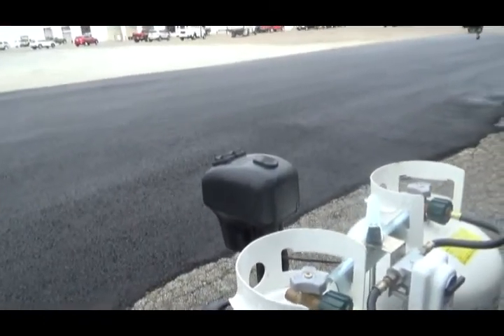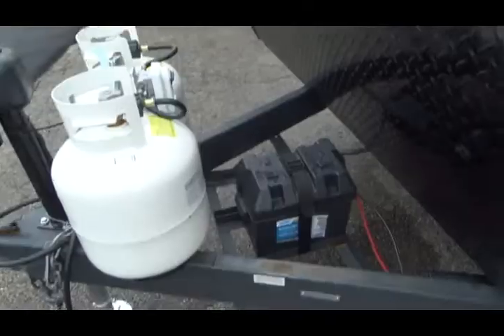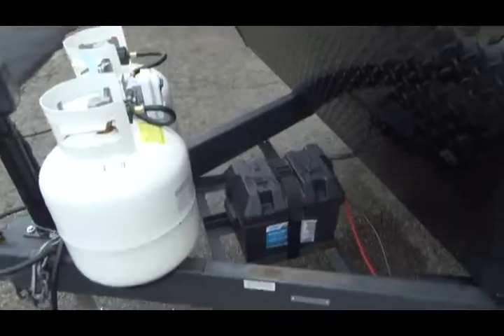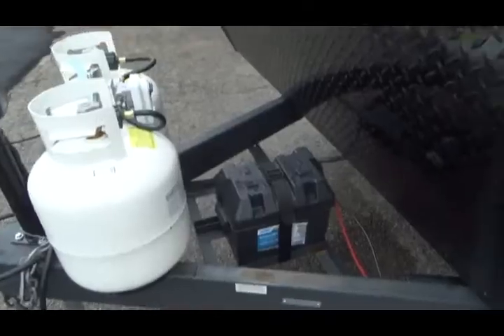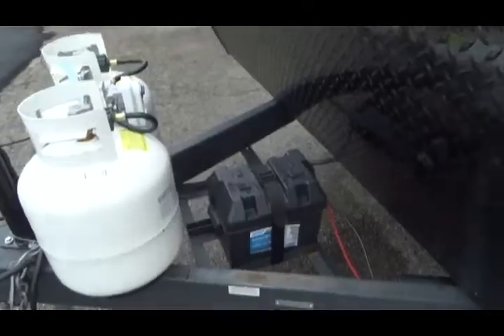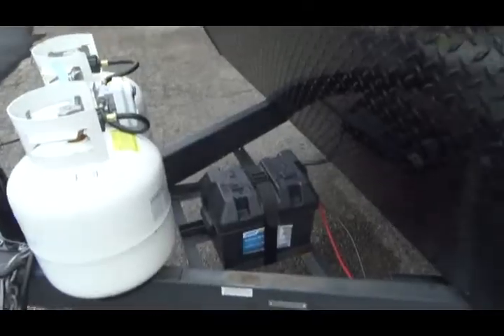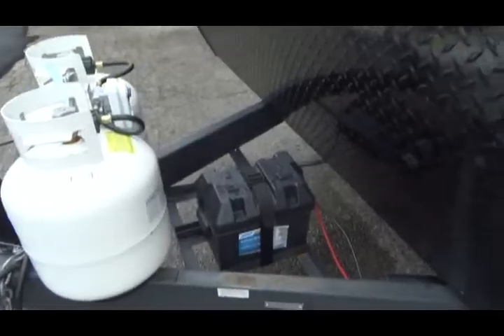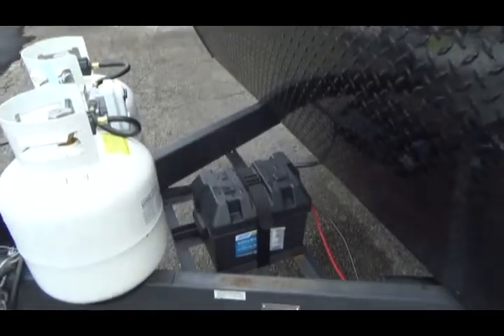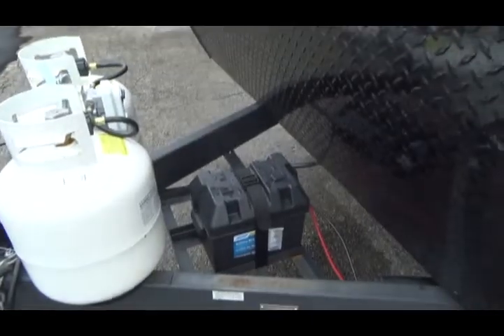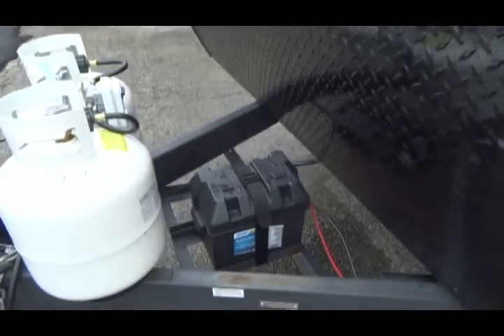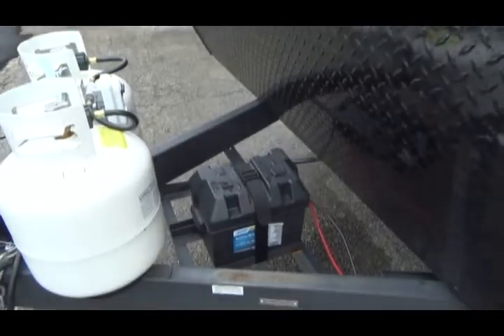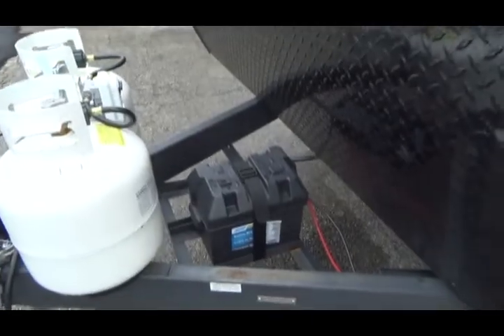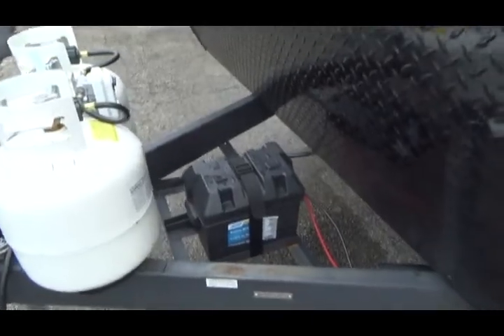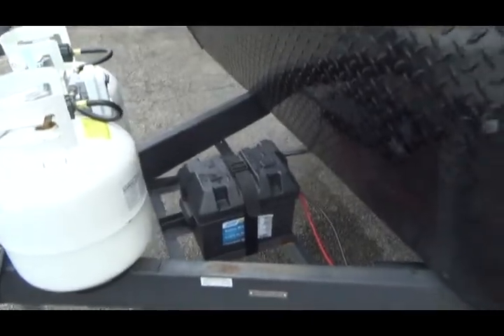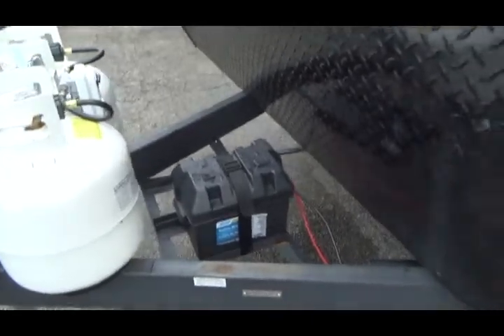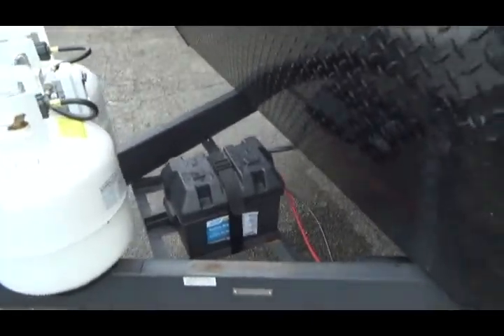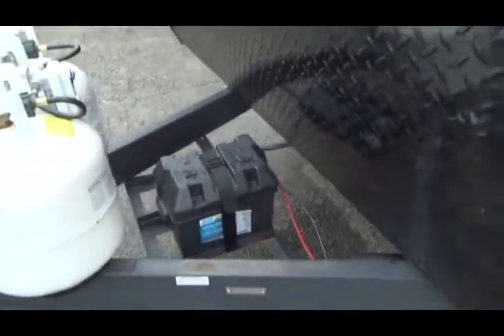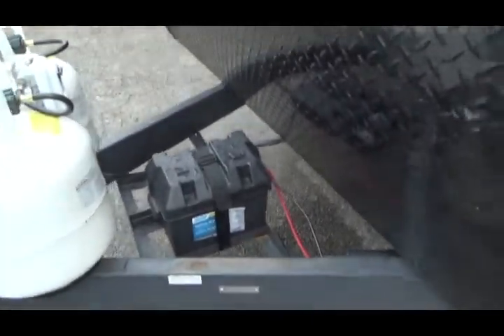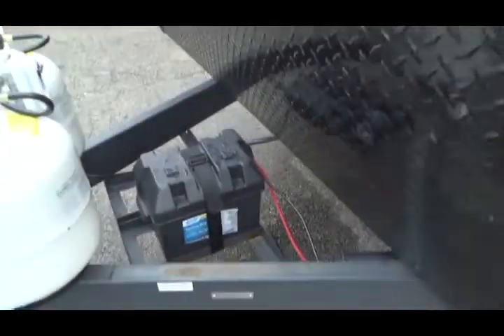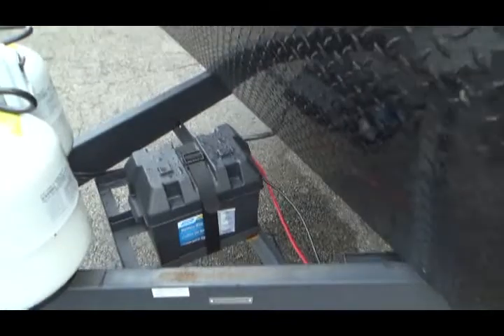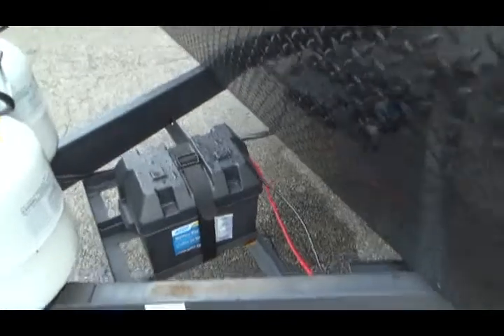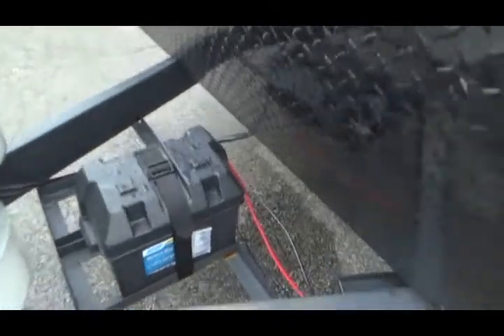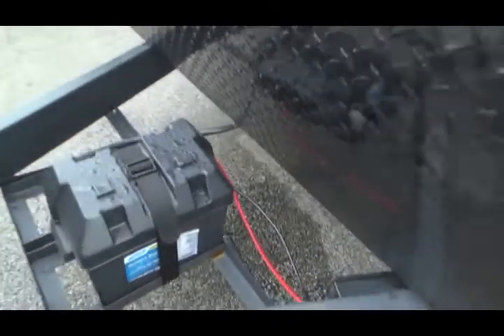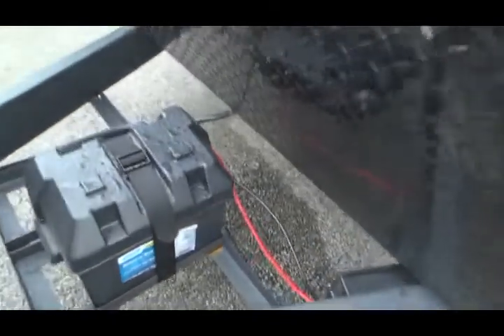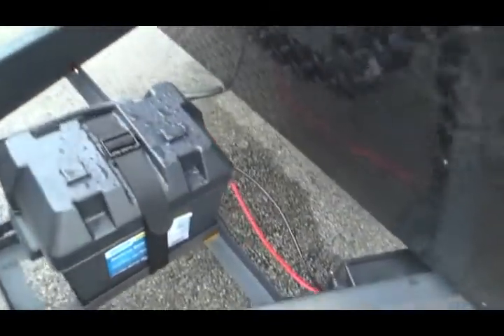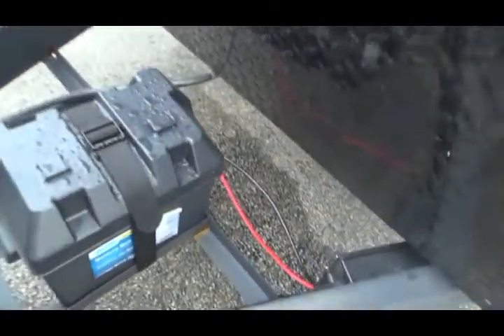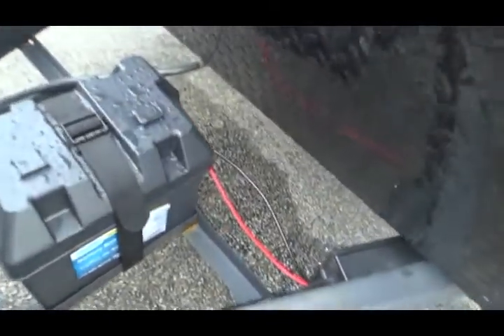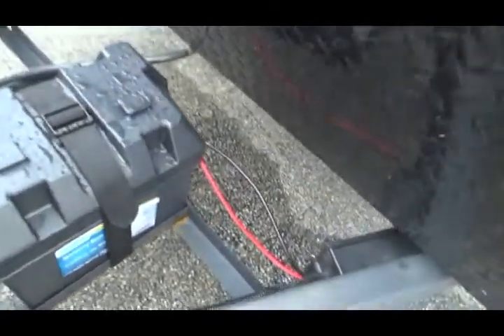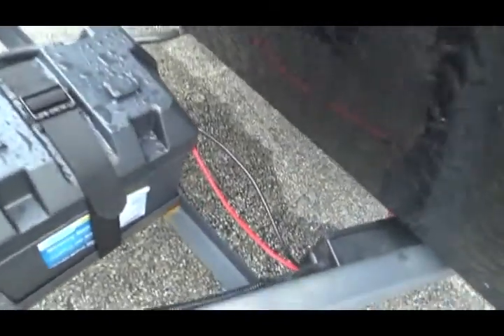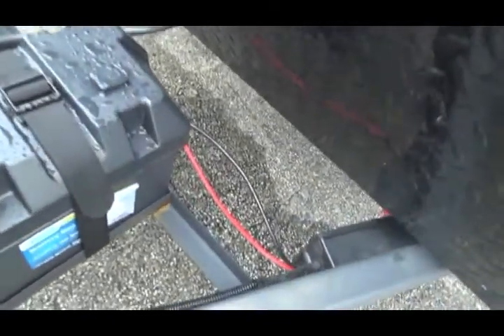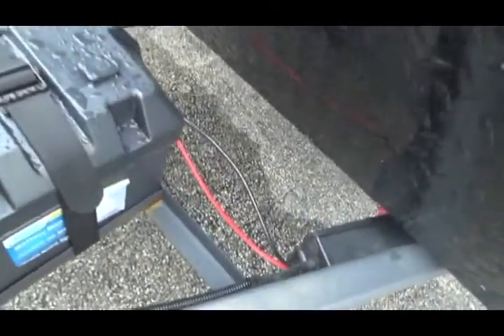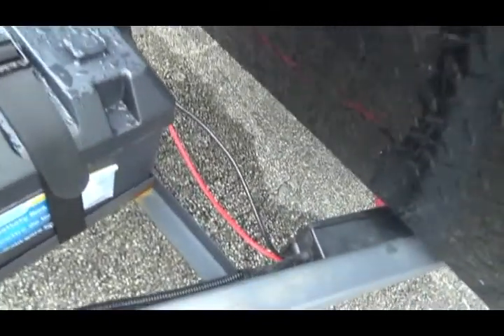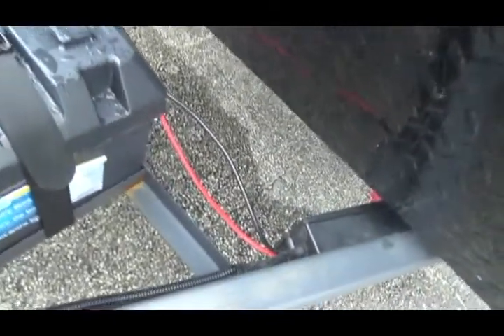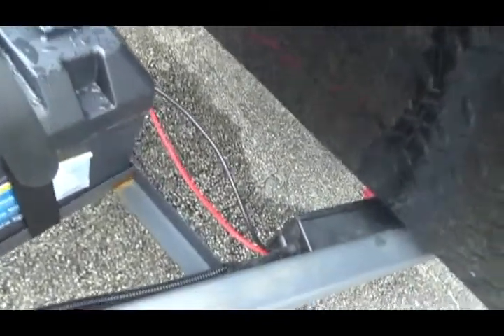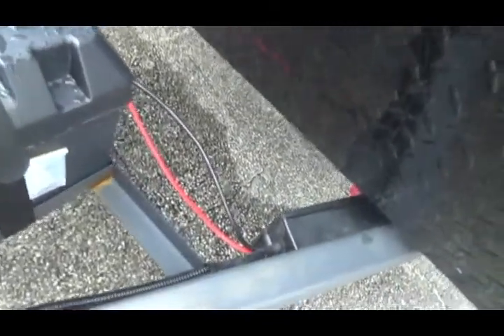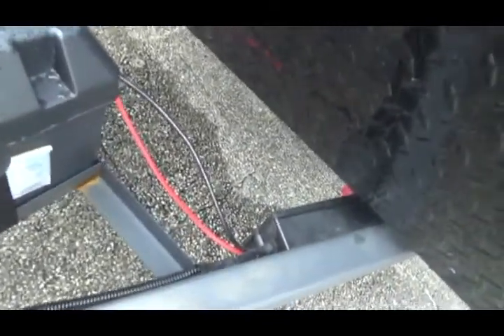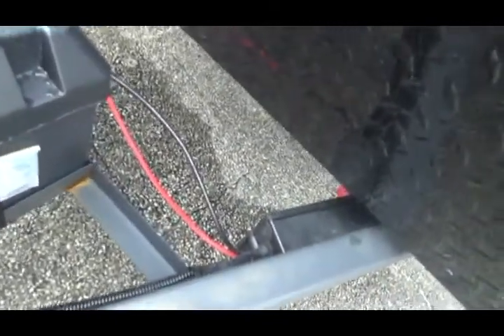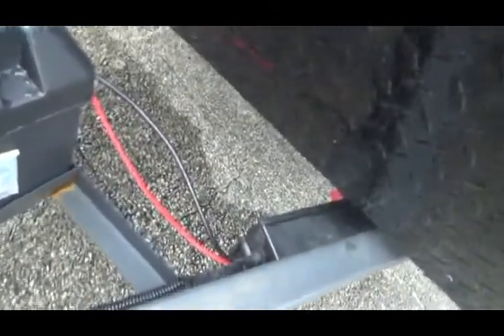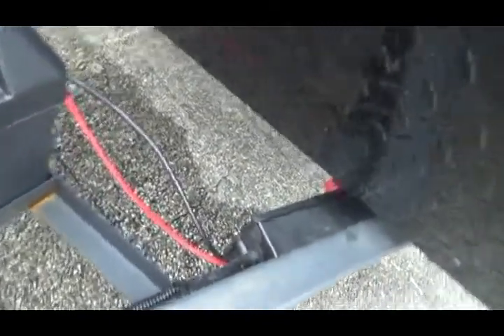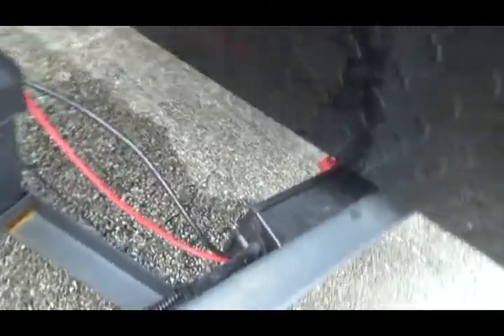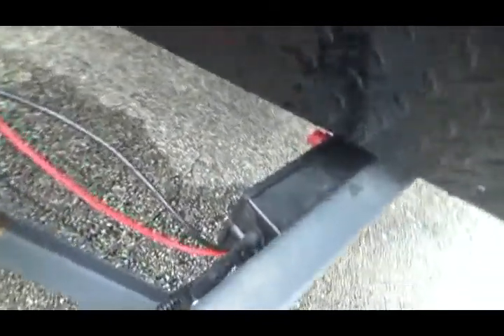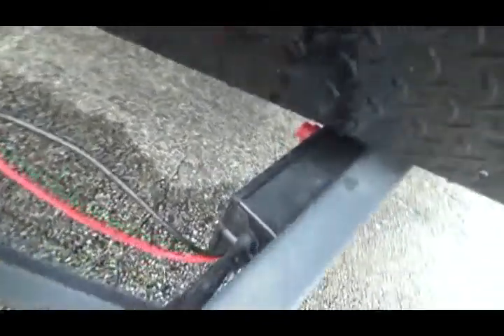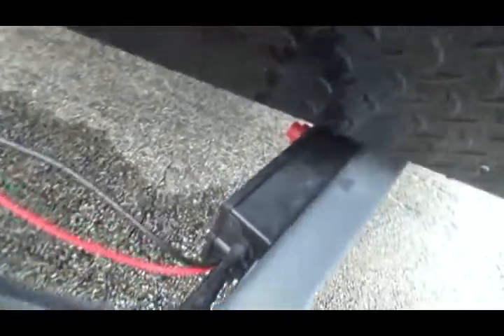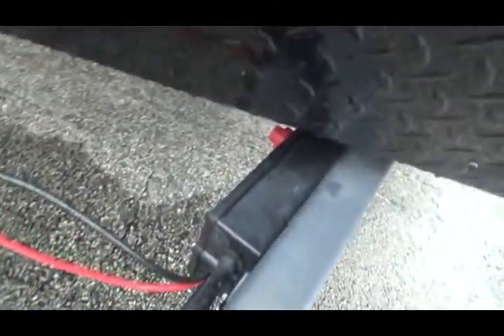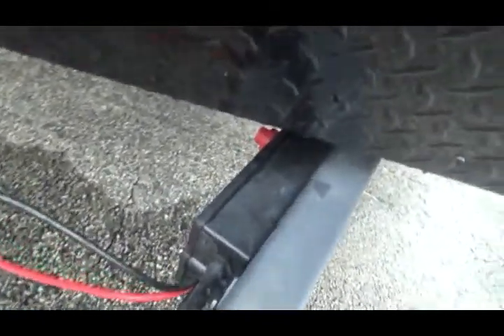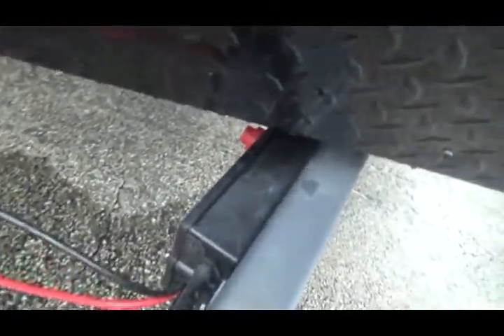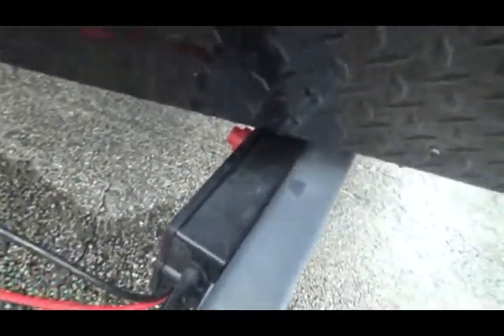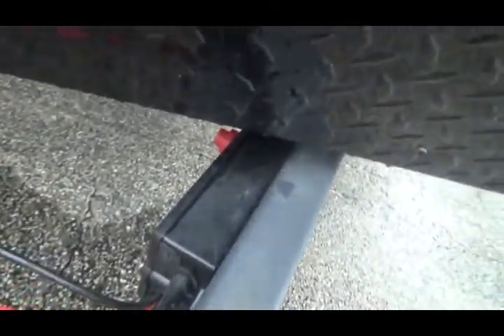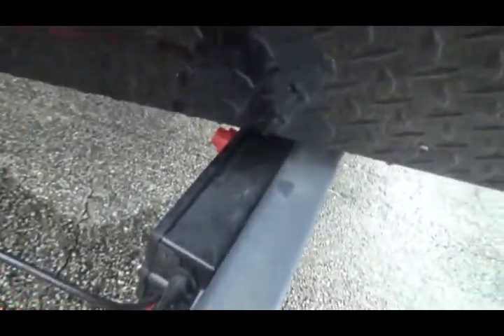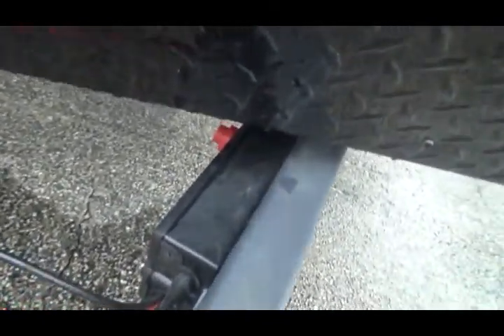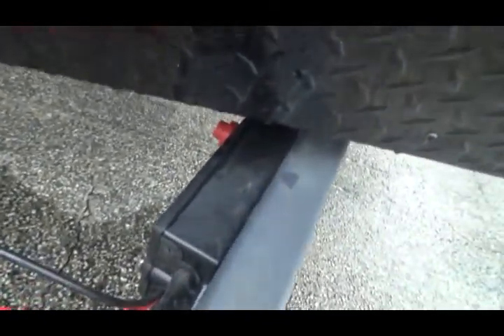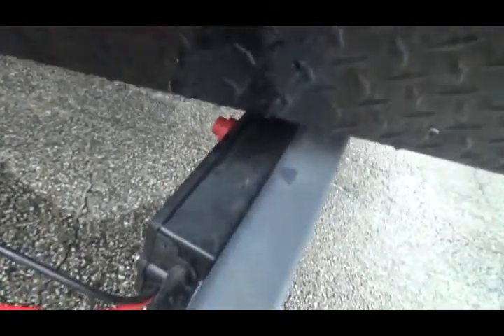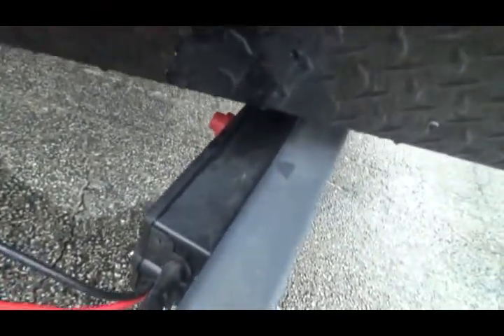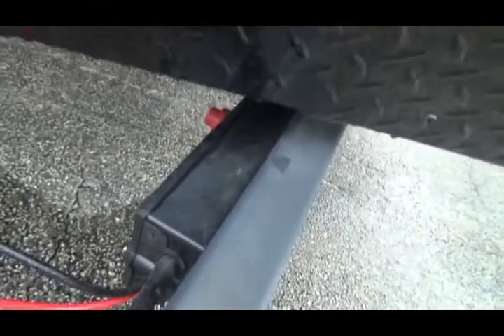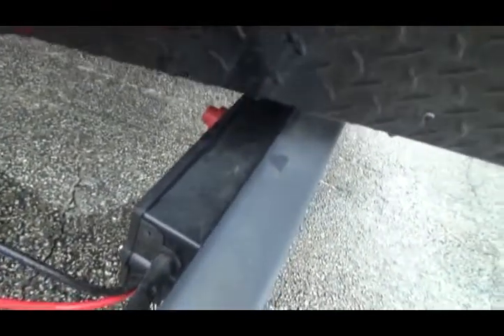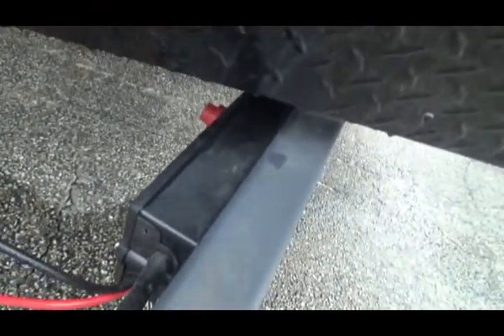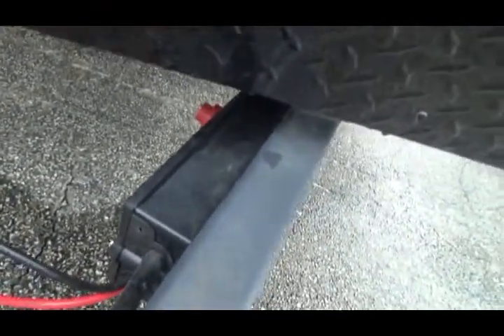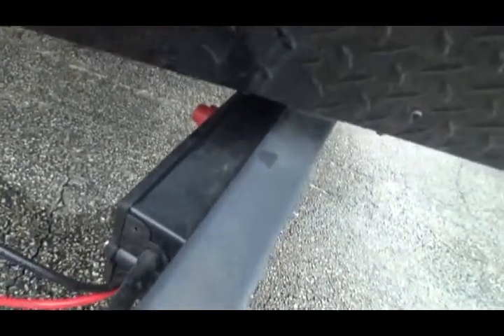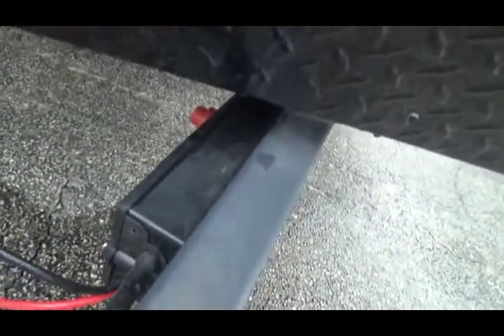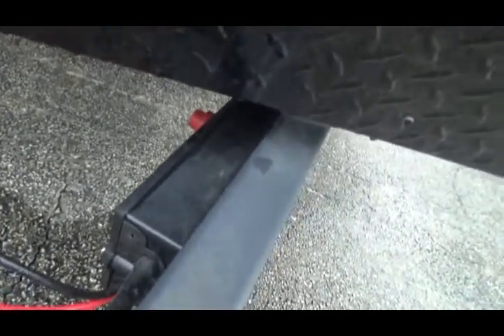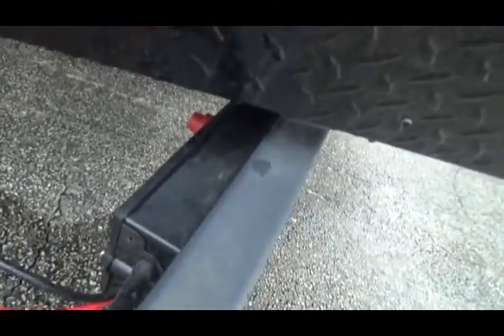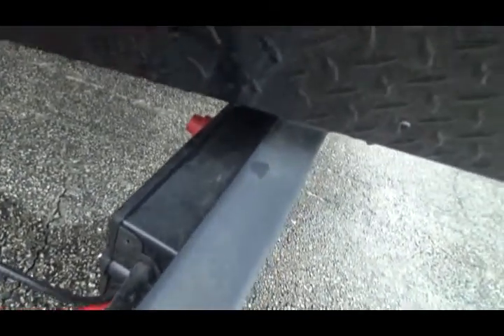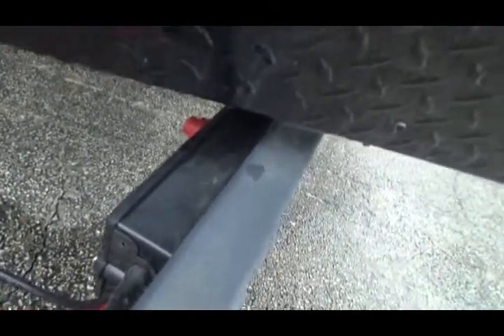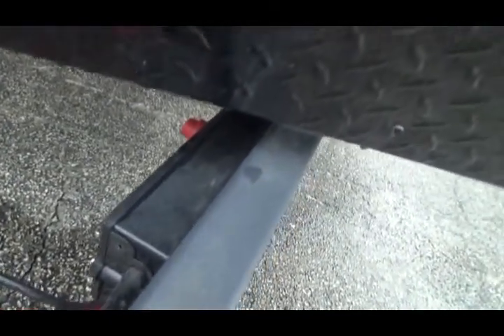This is your battery, and your battery disconnect is down underneath.